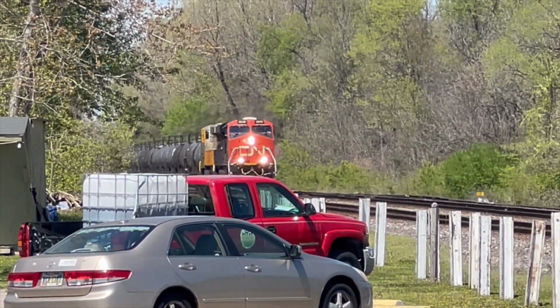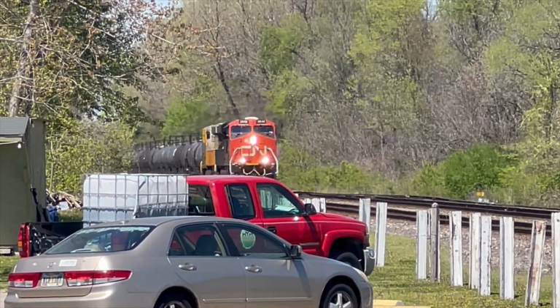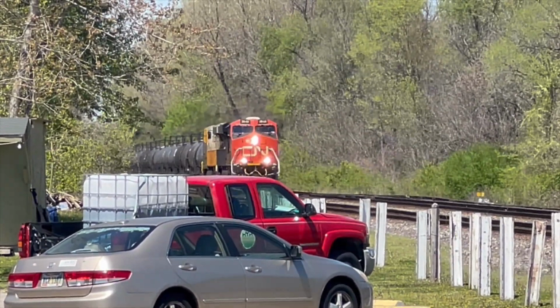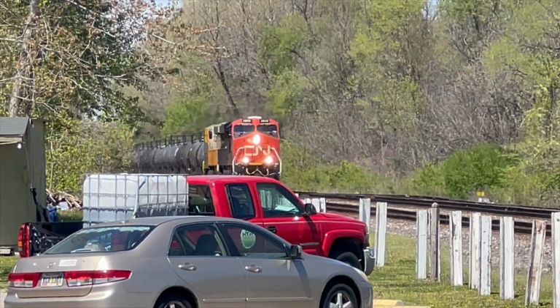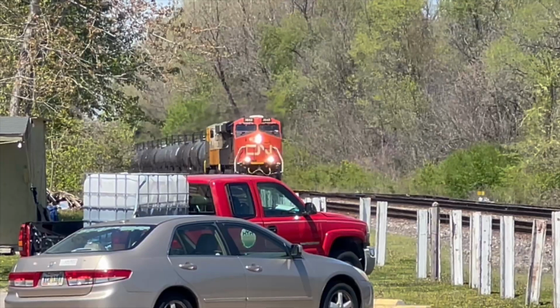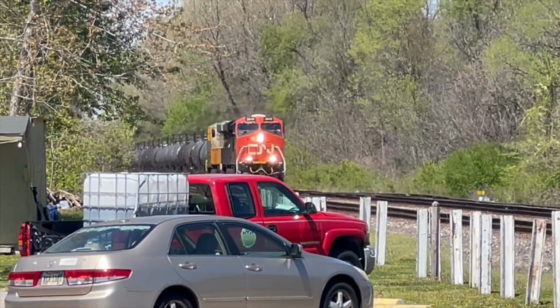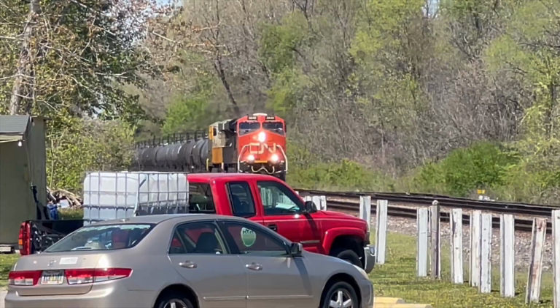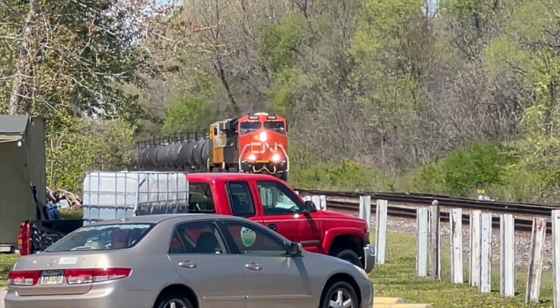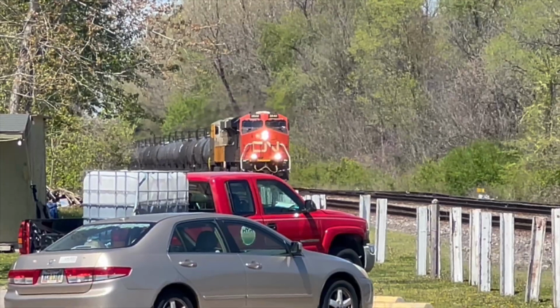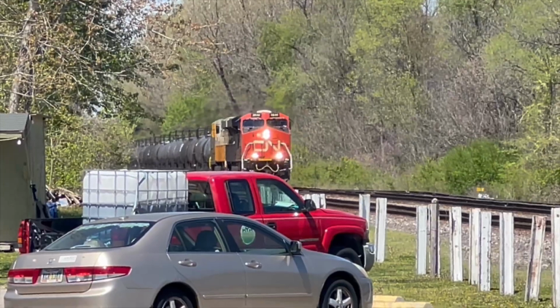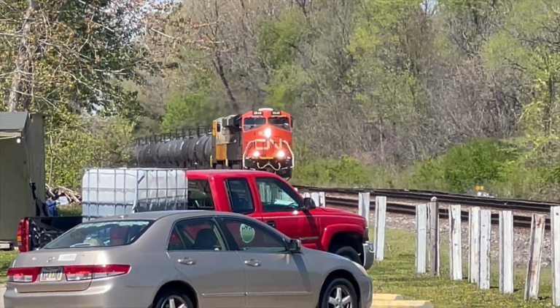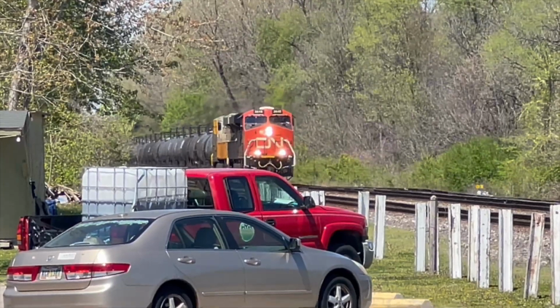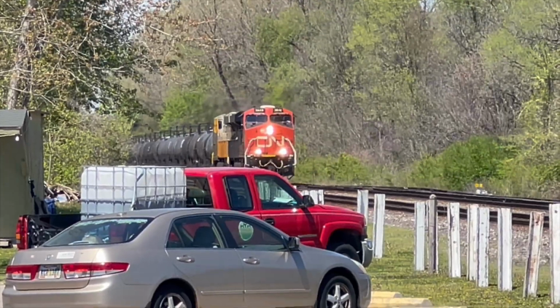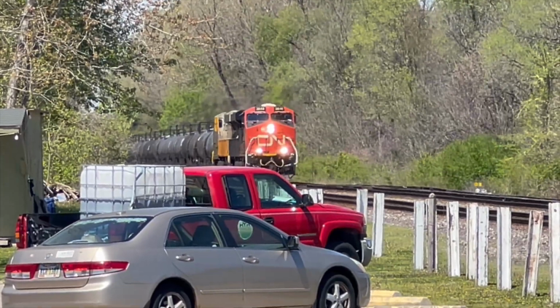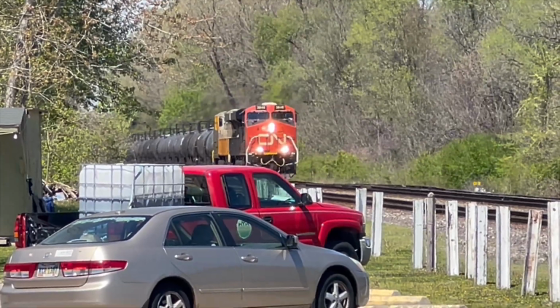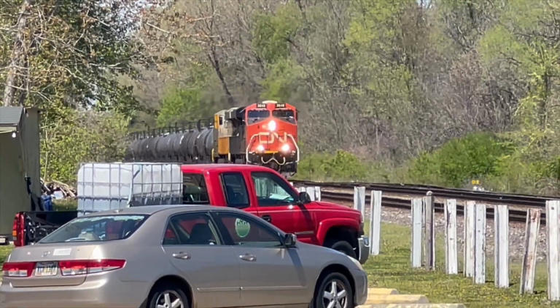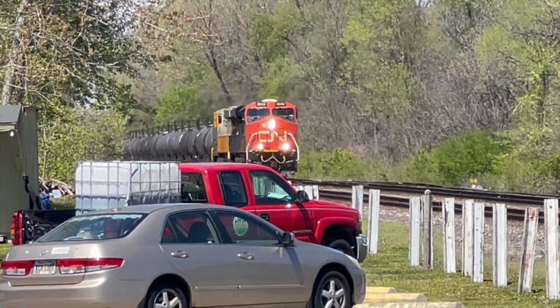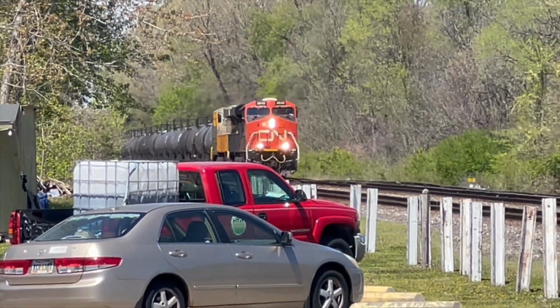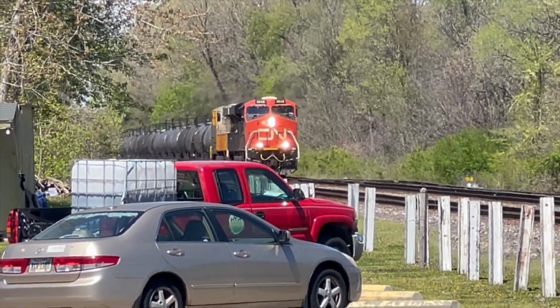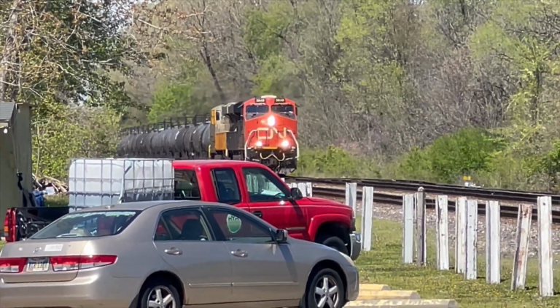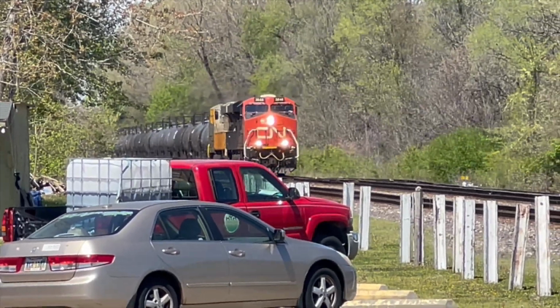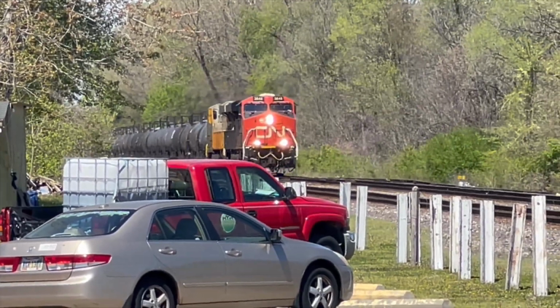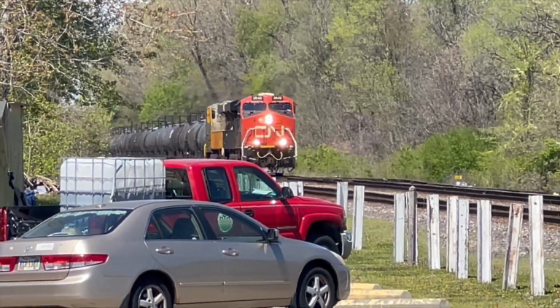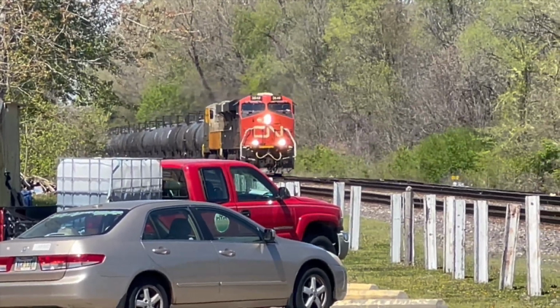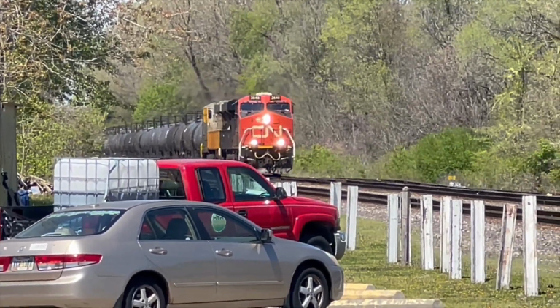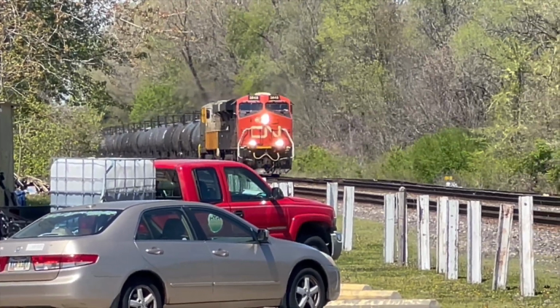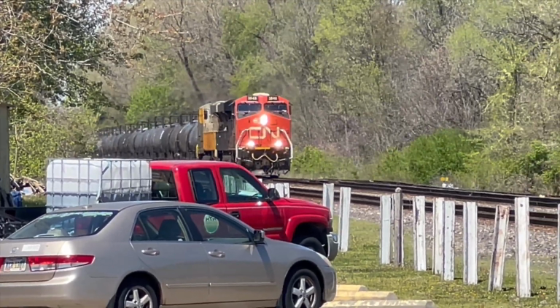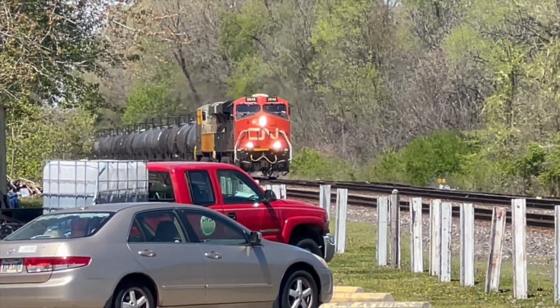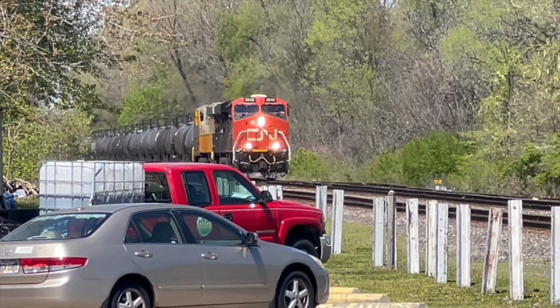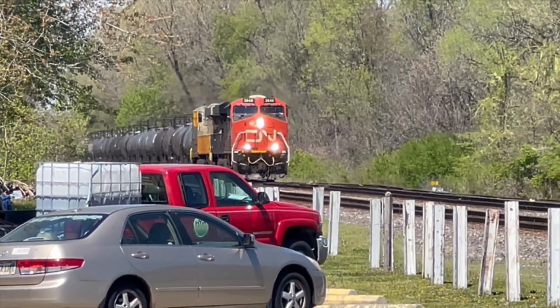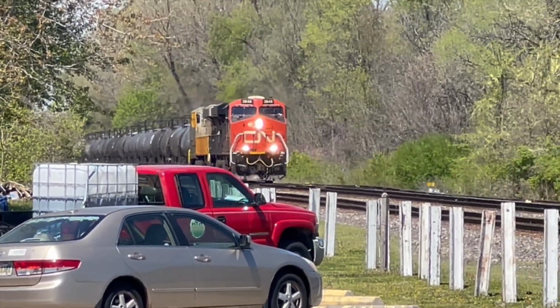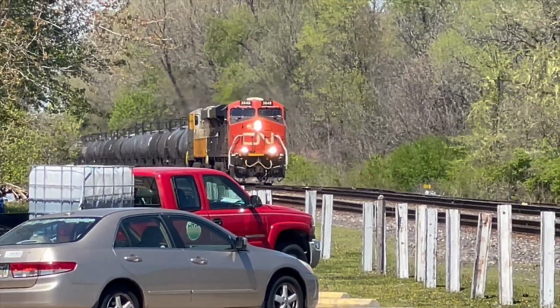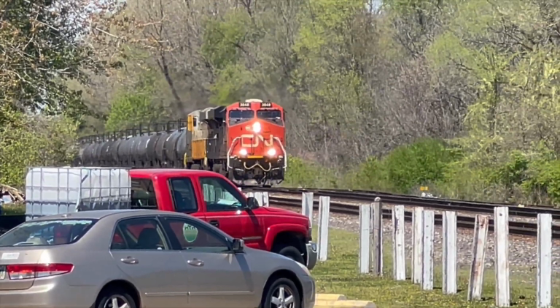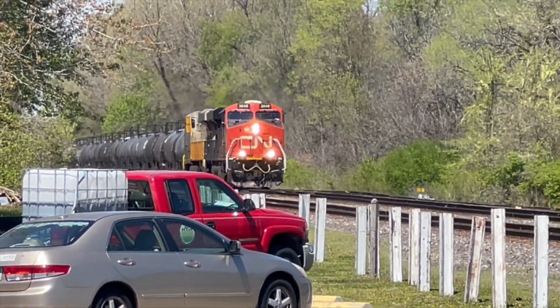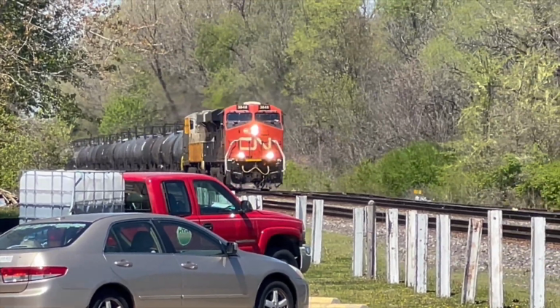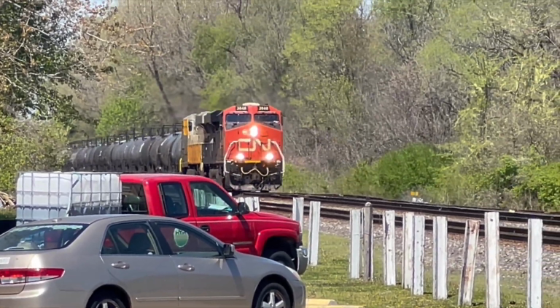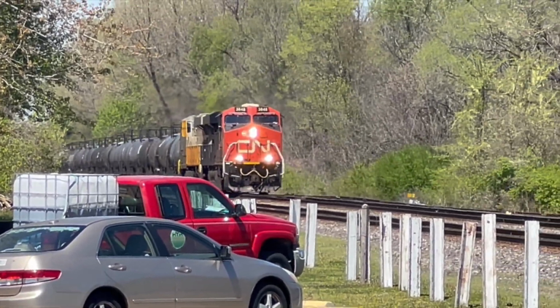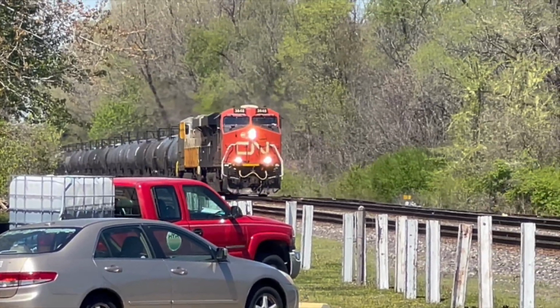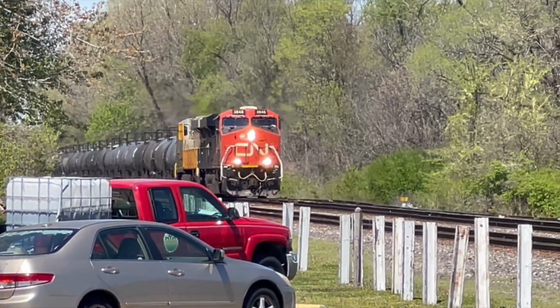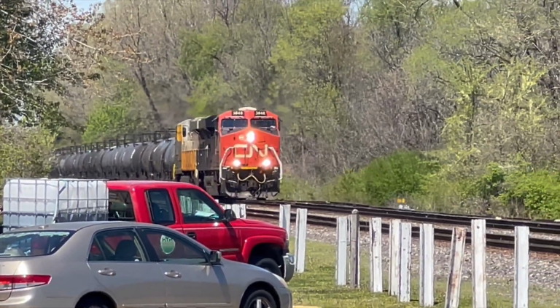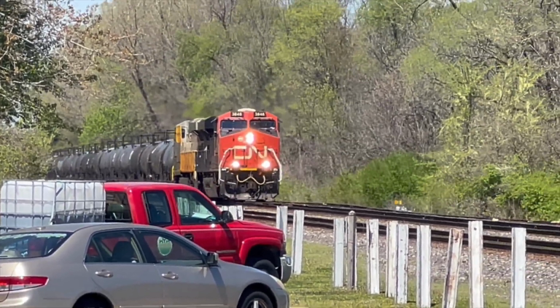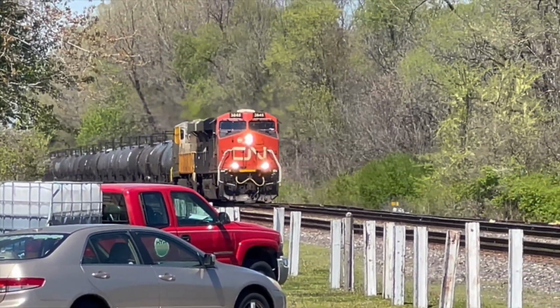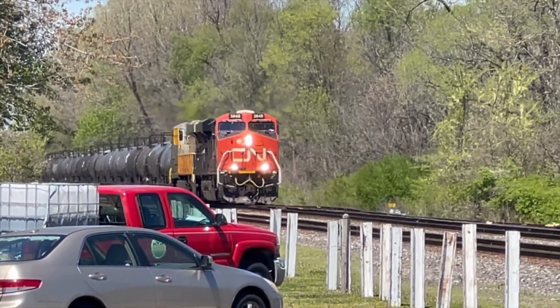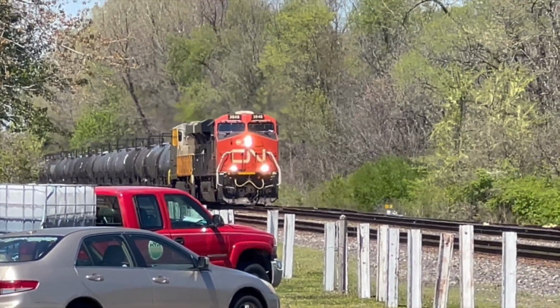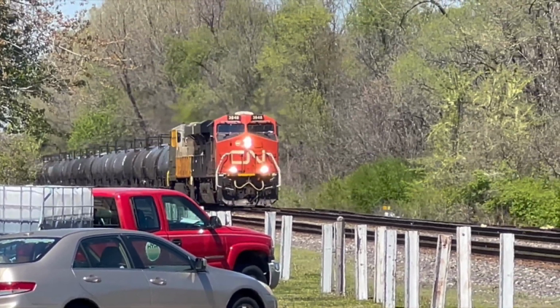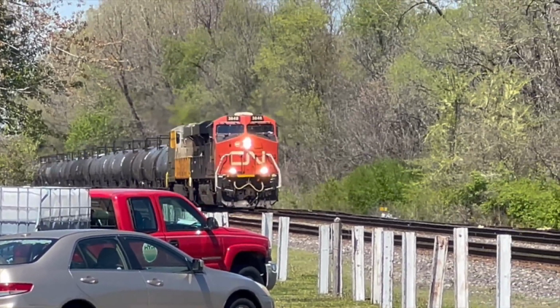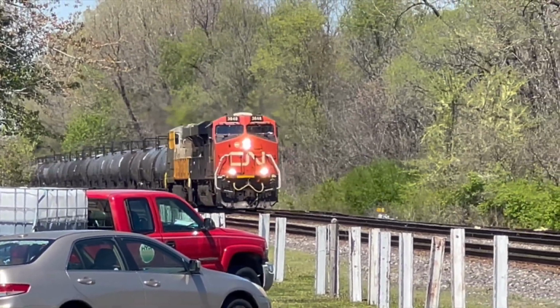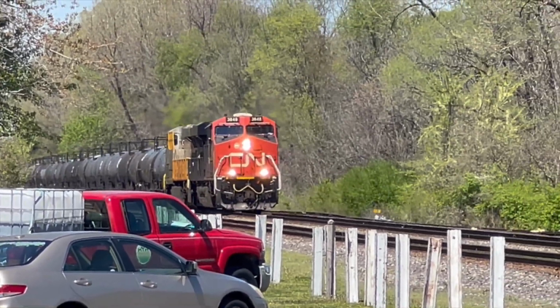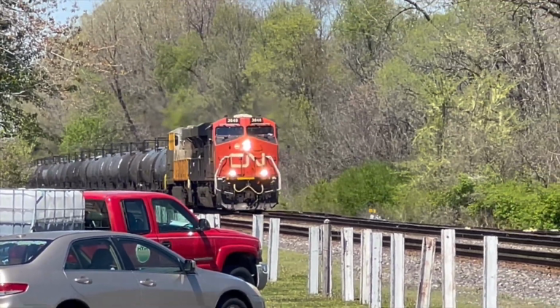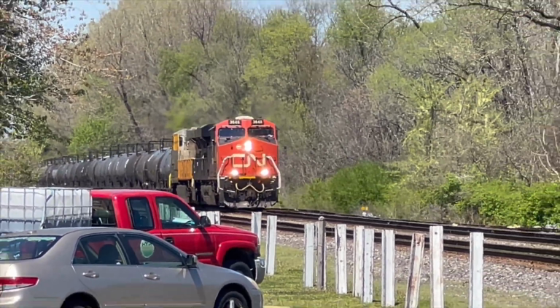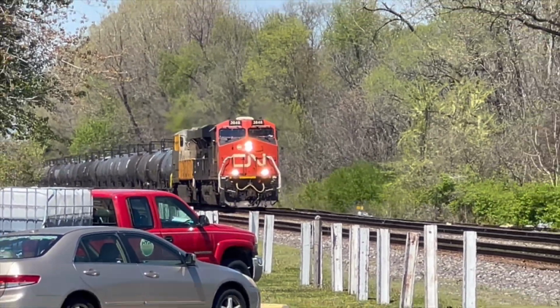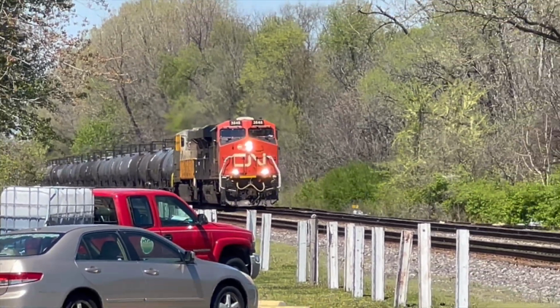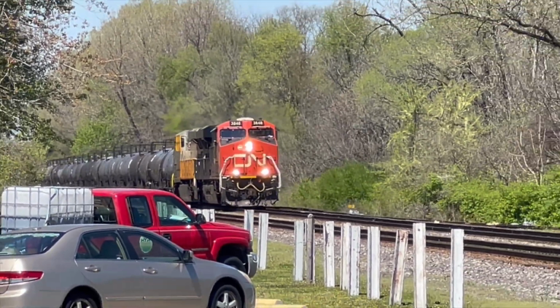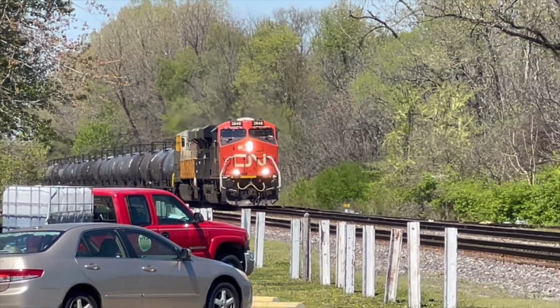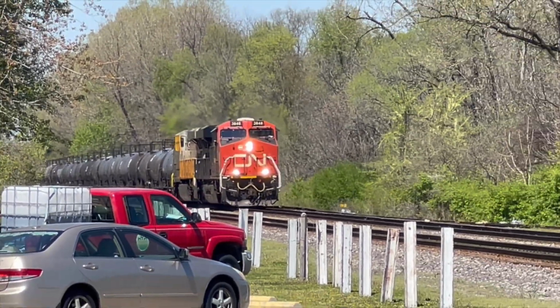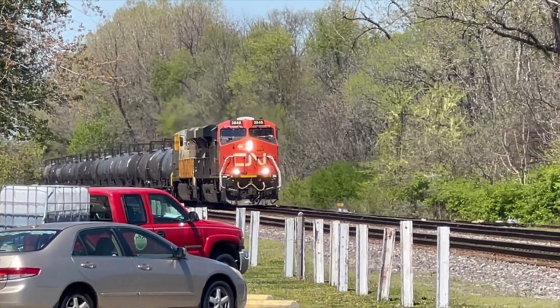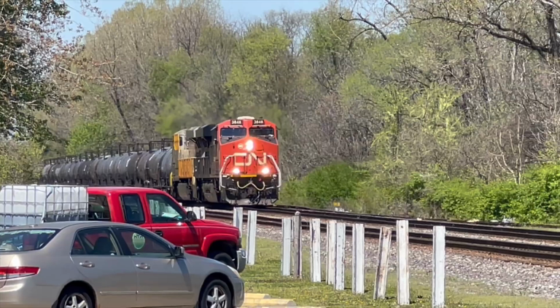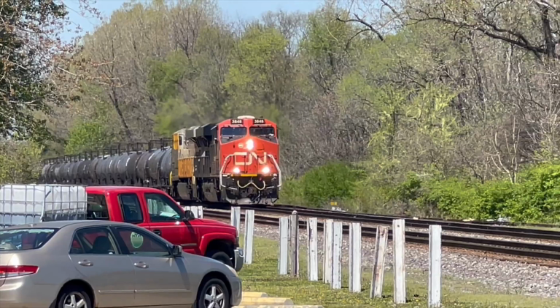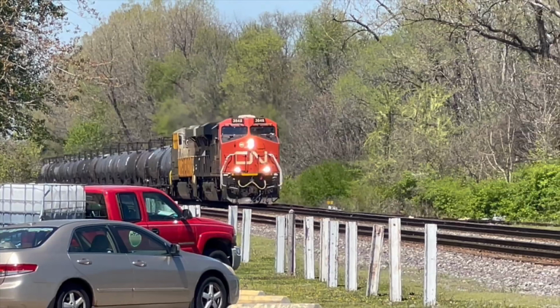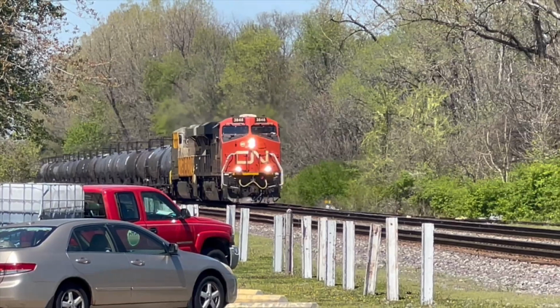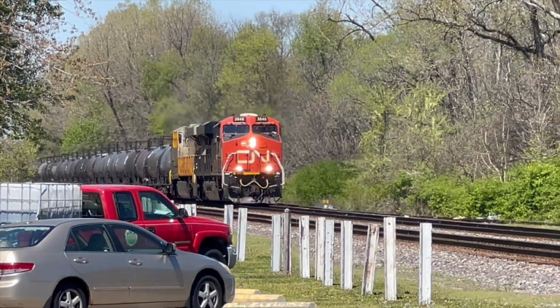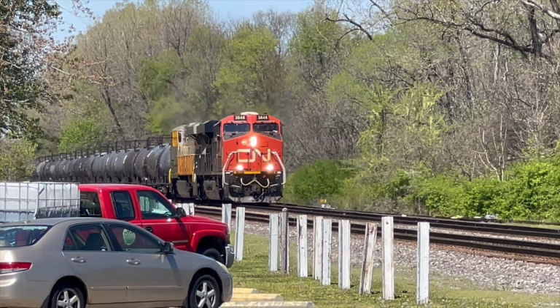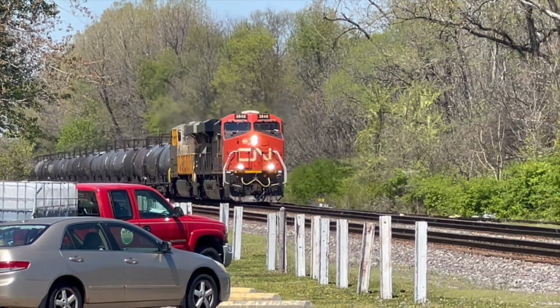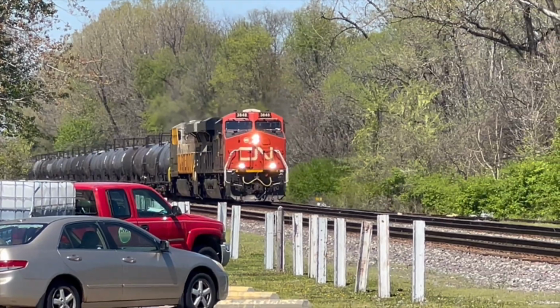The cars stop and there's a new message that says 'do not stop on tracks' — this is a new type of traffic light and a new way to keep cars off the tracks.